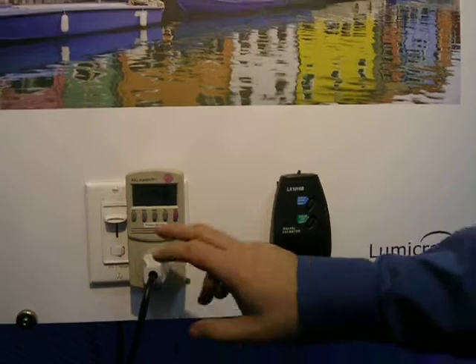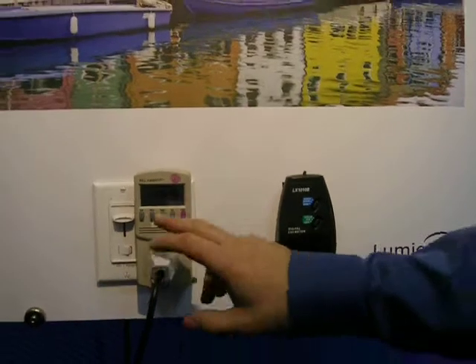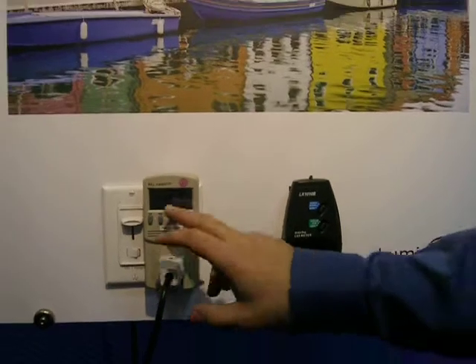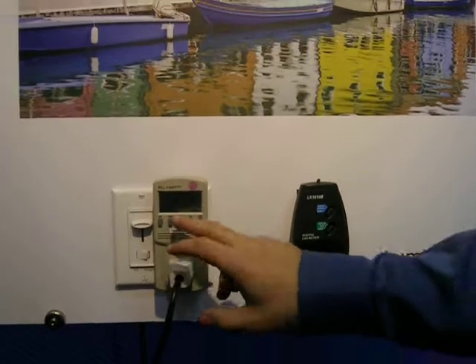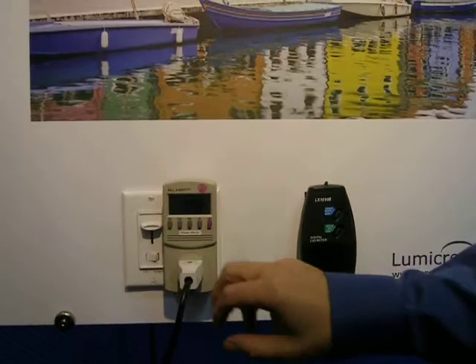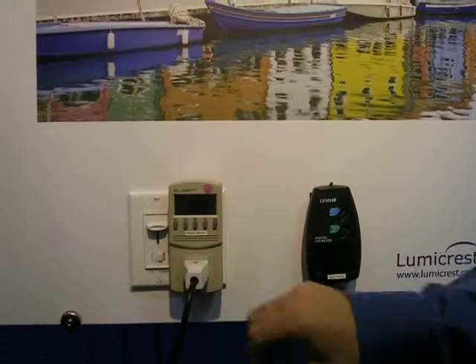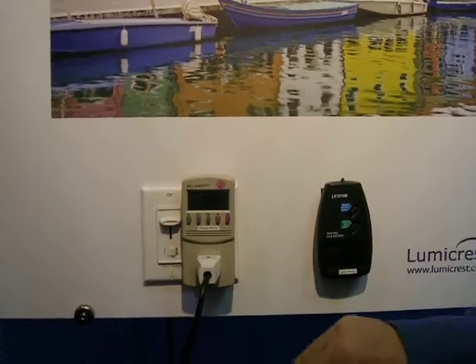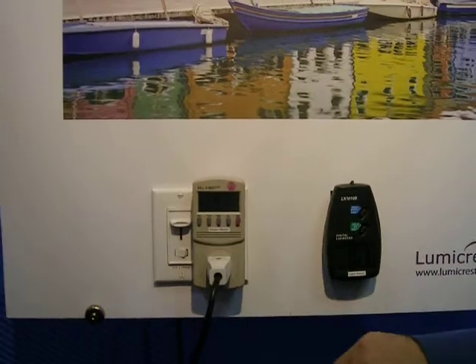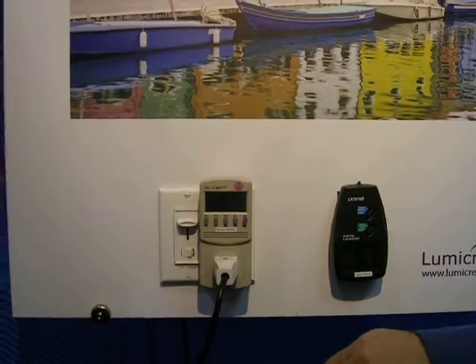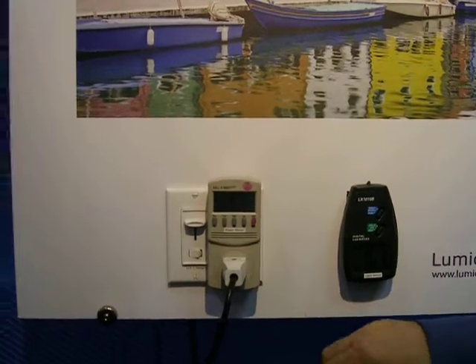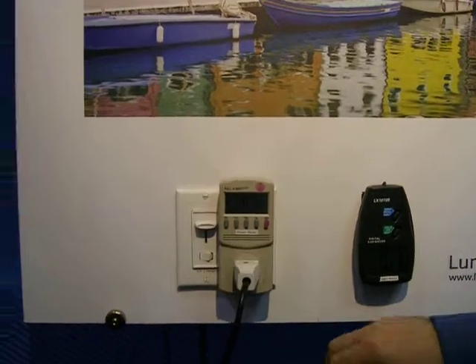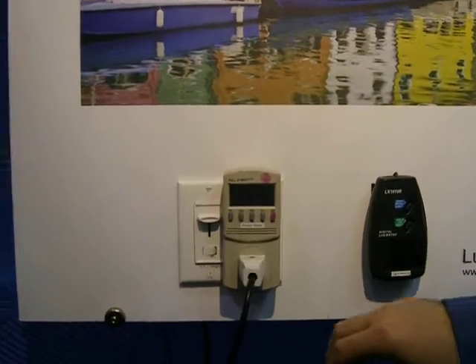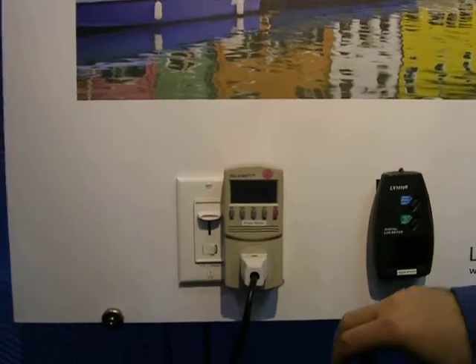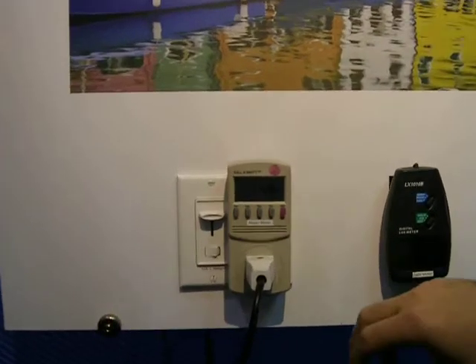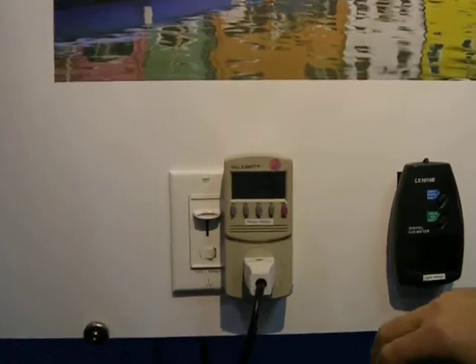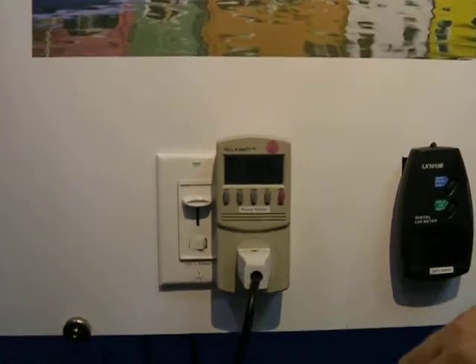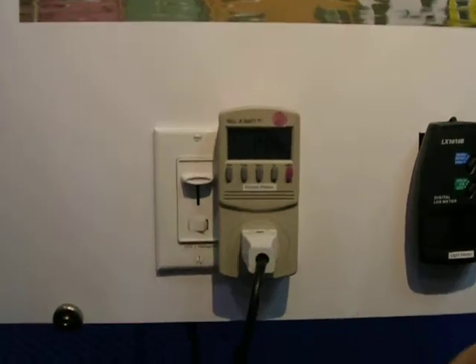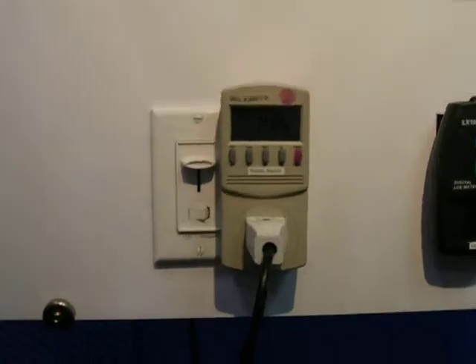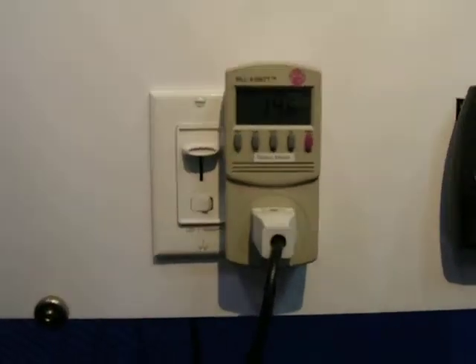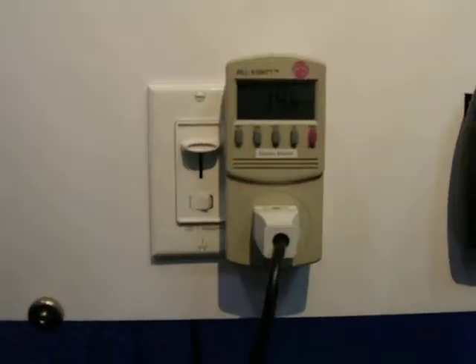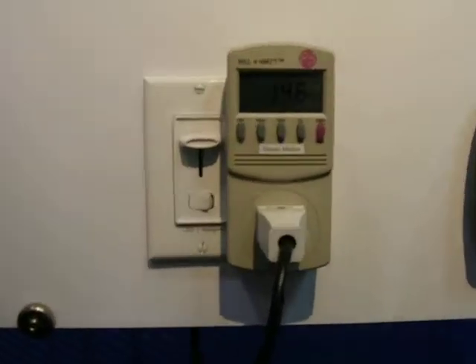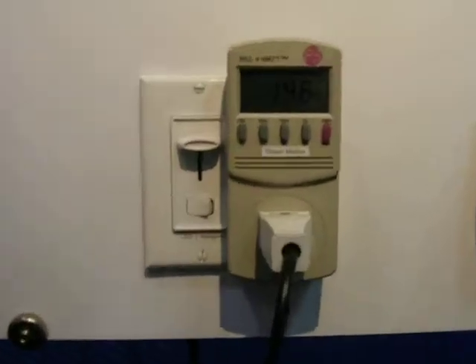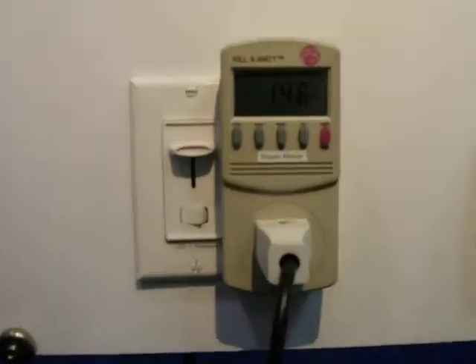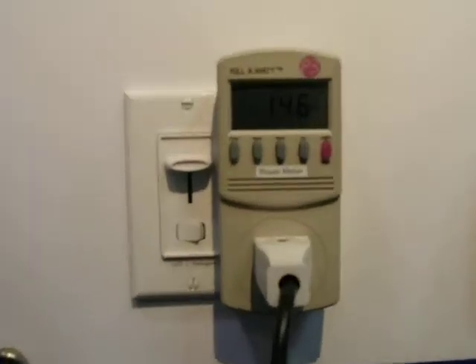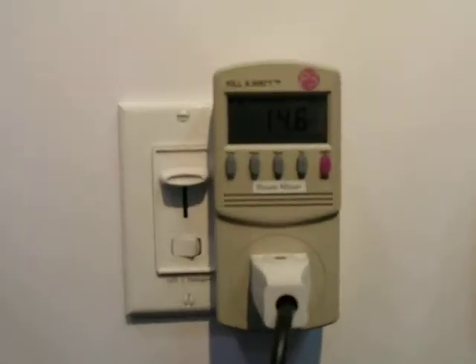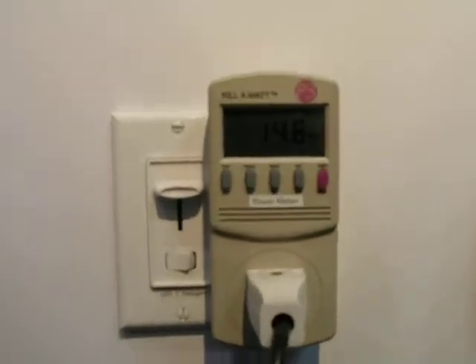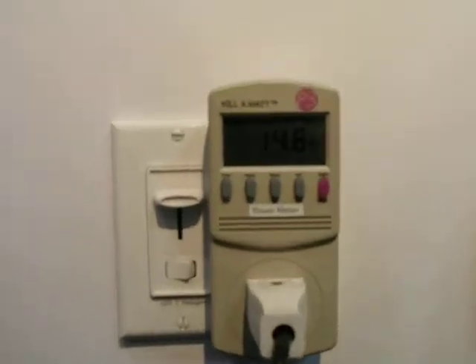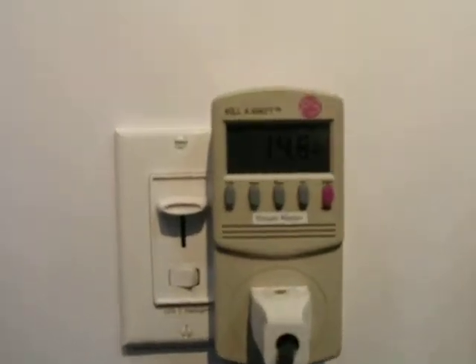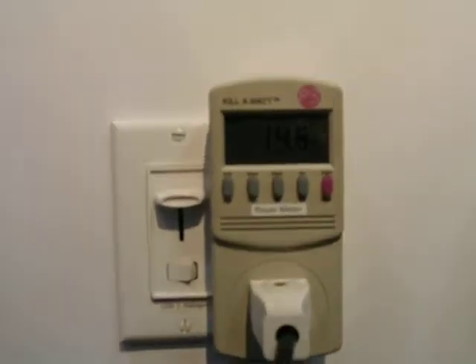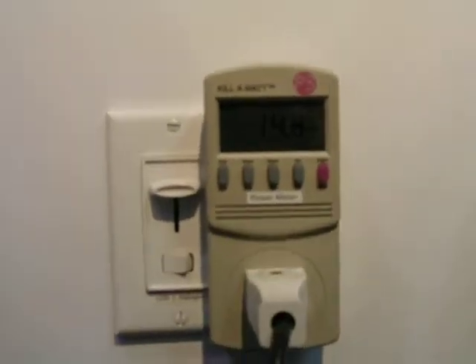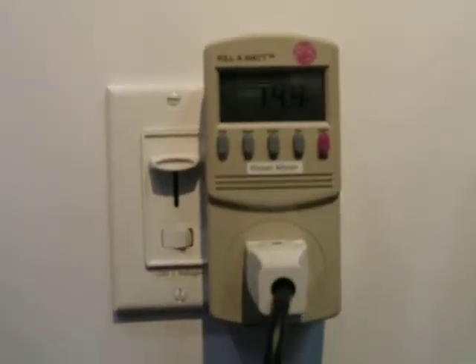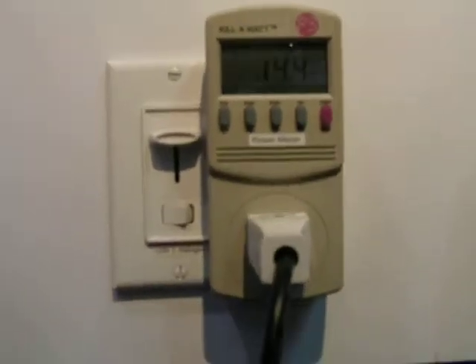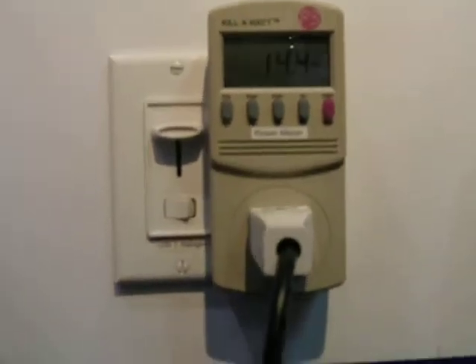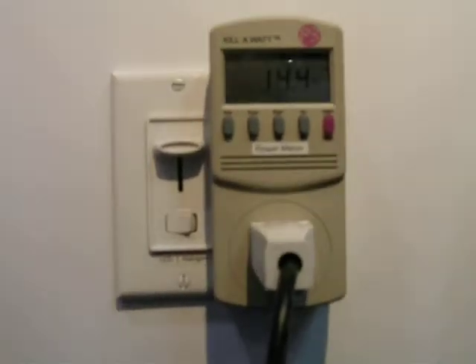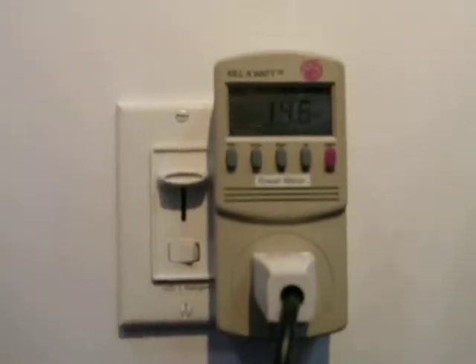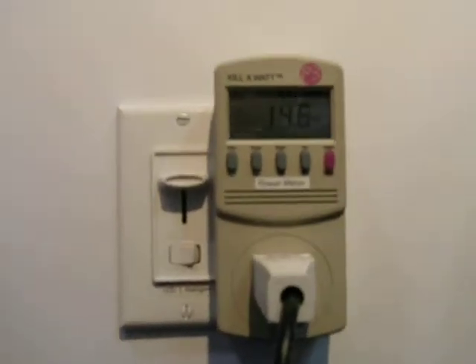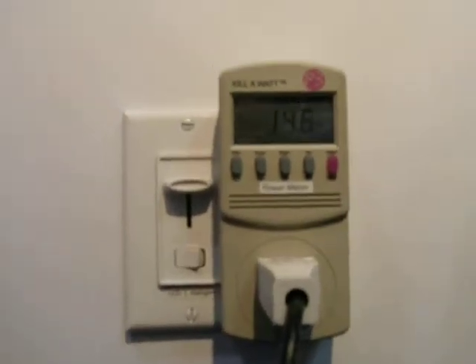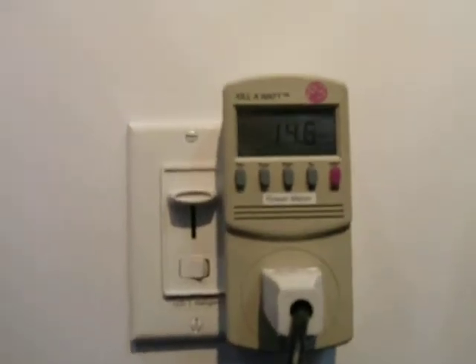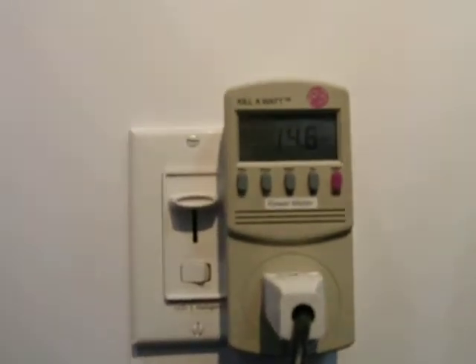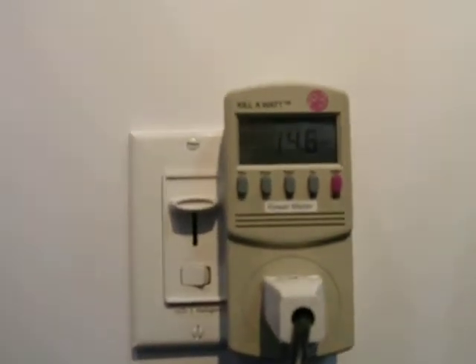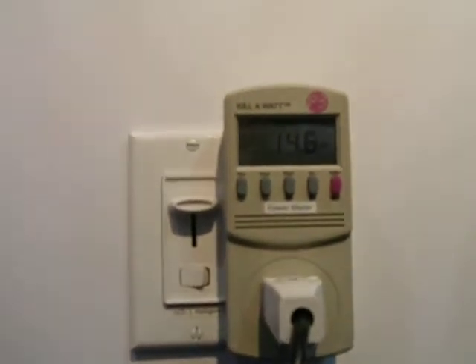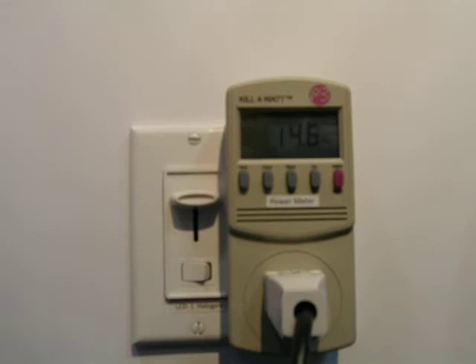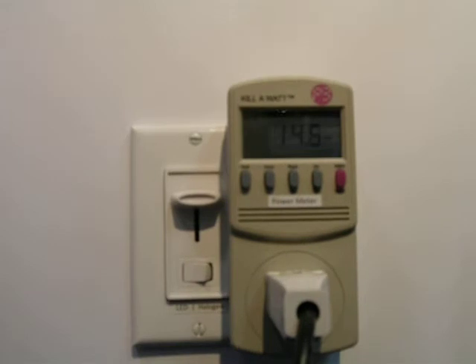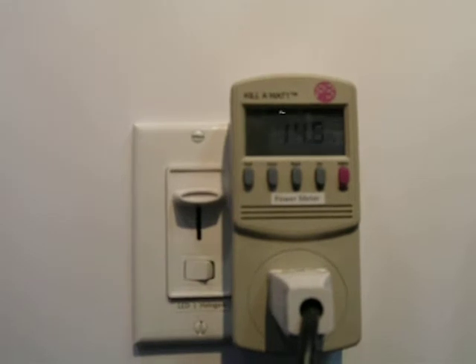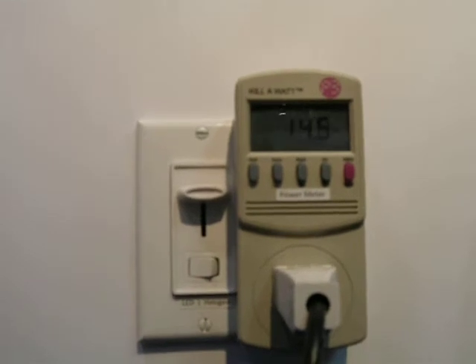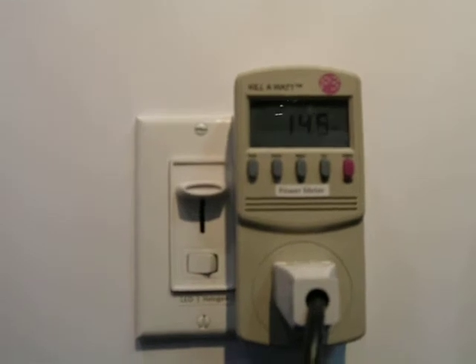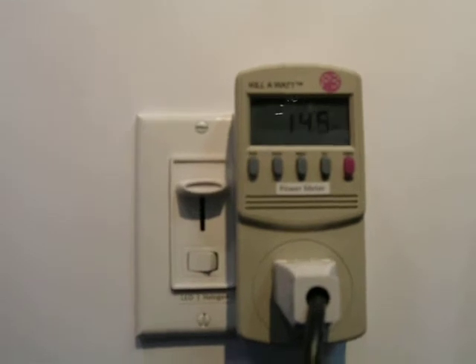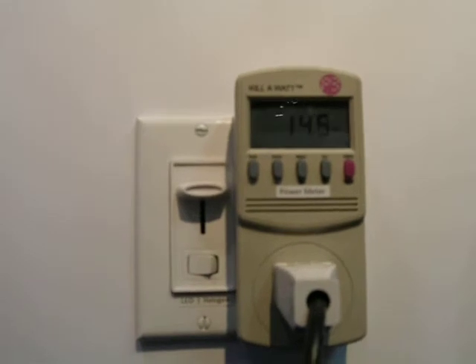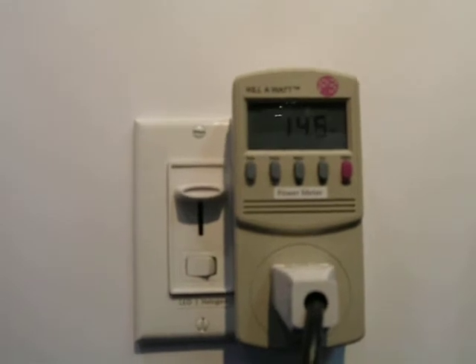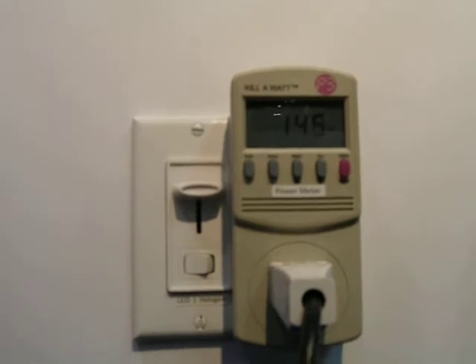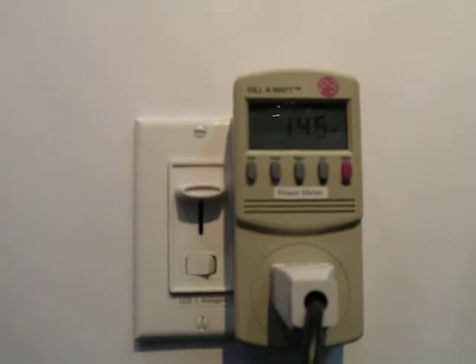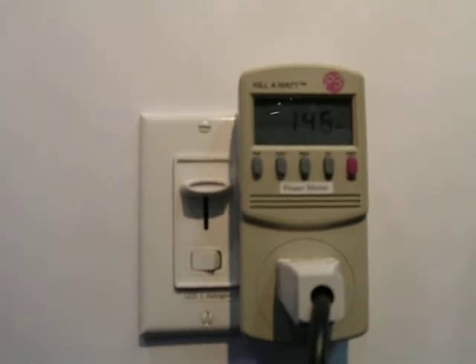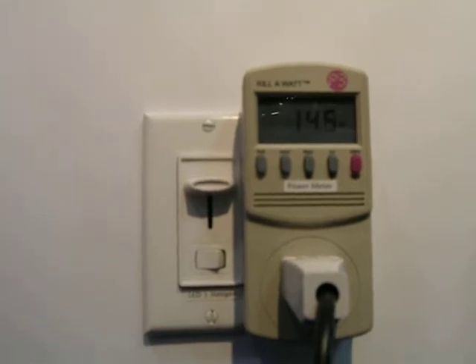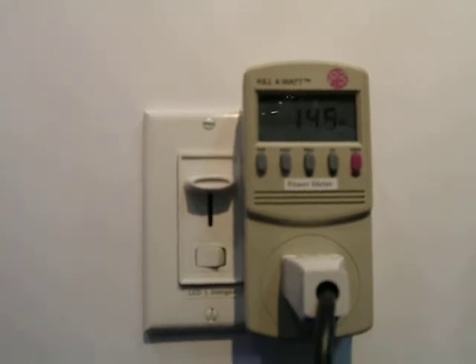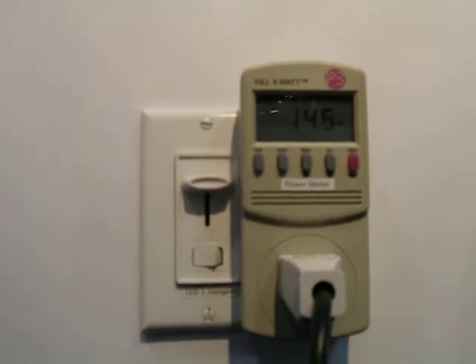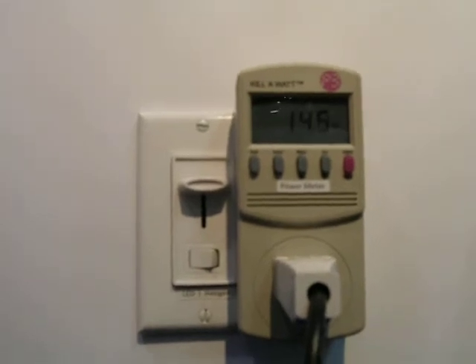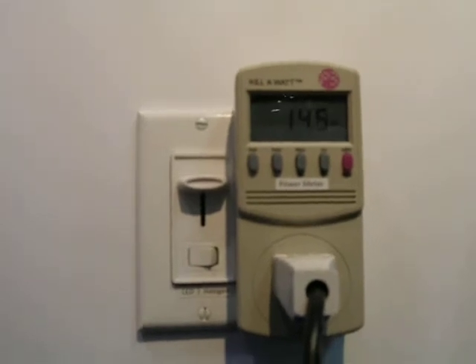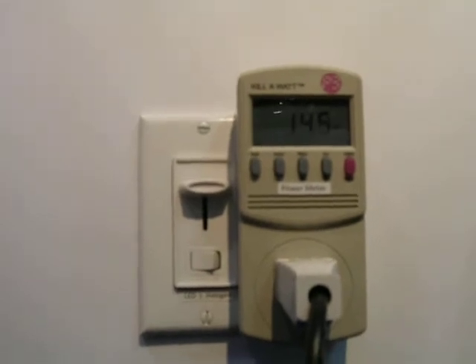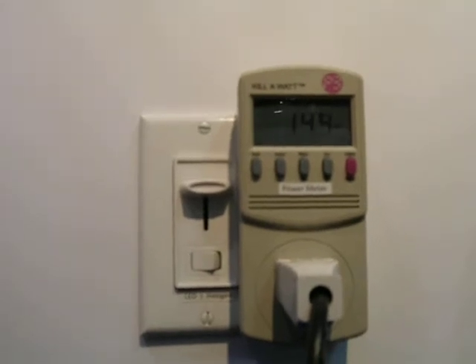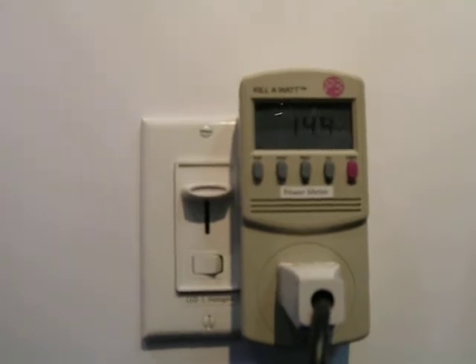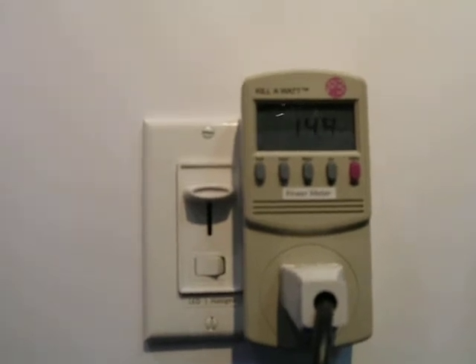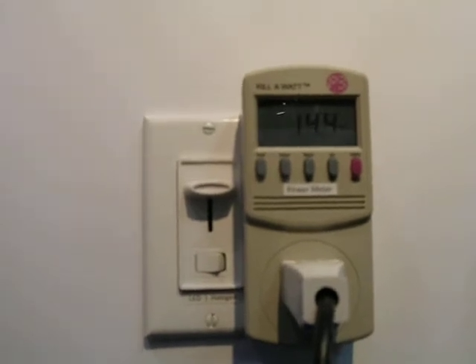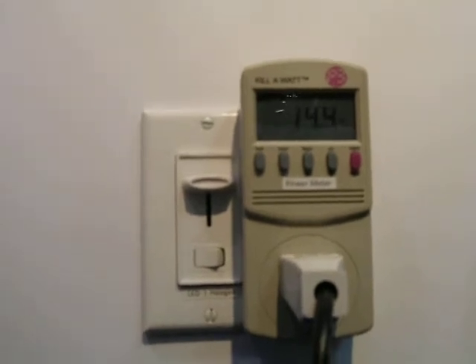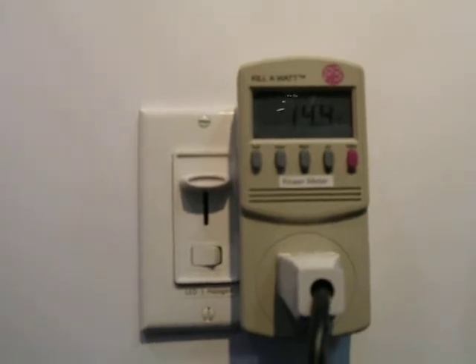And best of all, the power consumption has now become 14.4 watts, as opposed to the 70 watts that we were at.